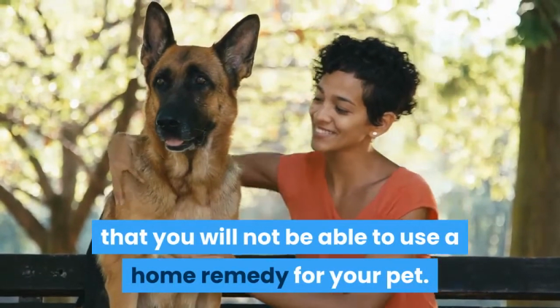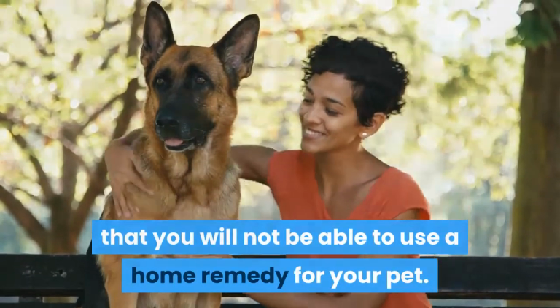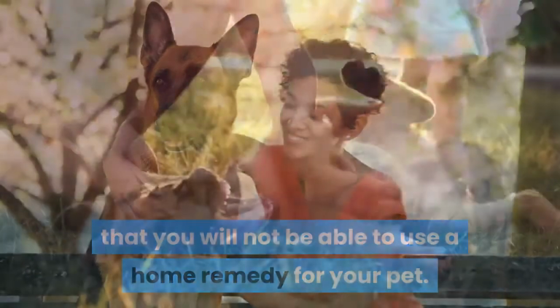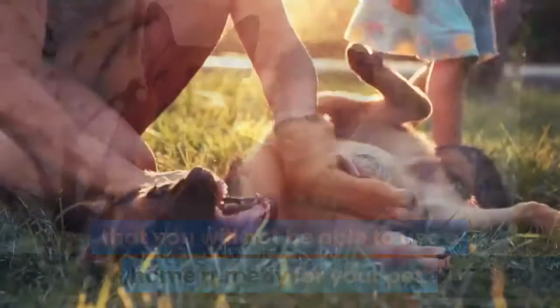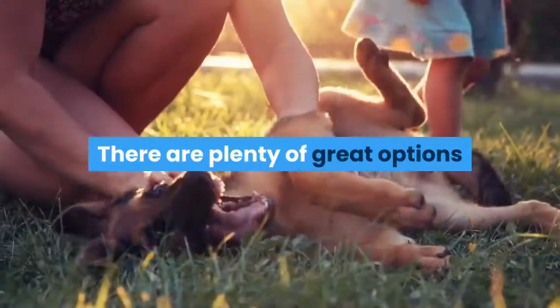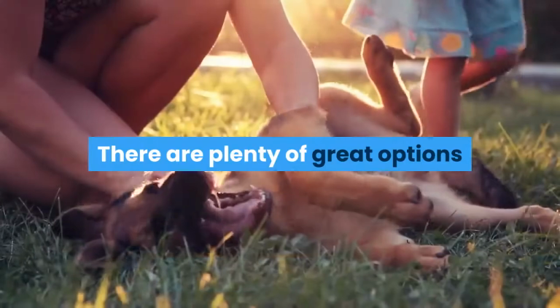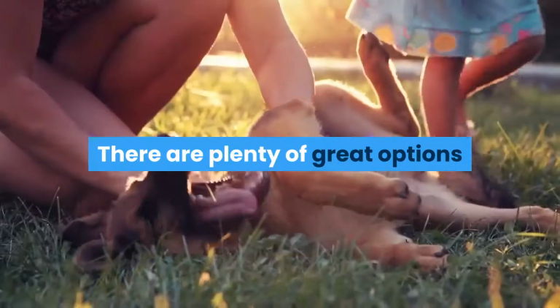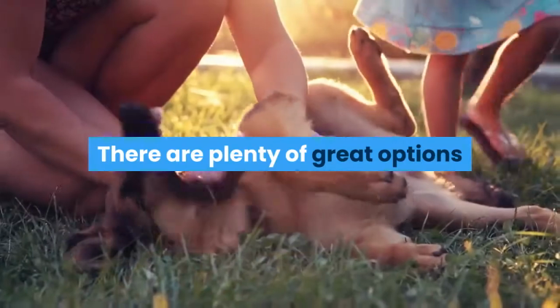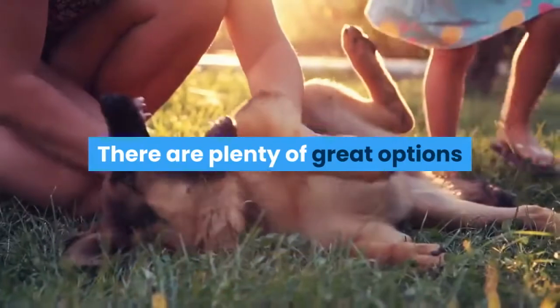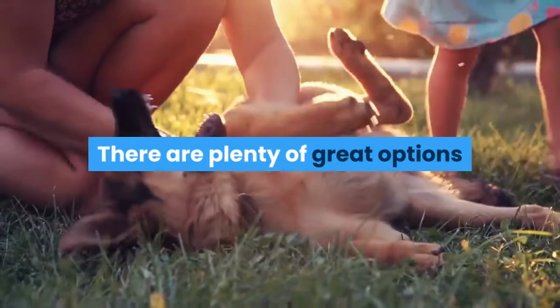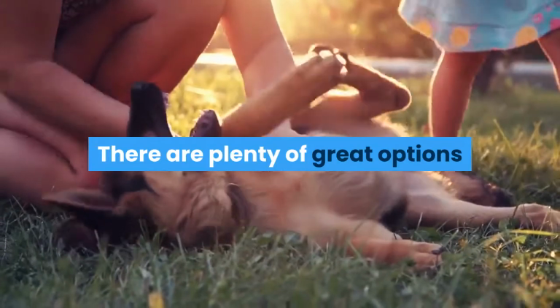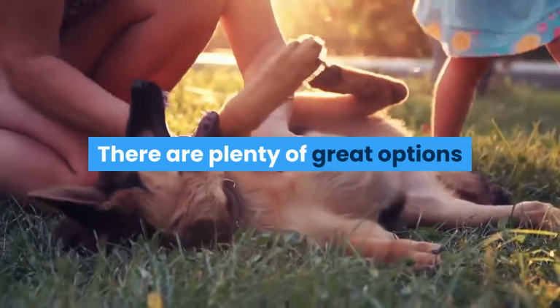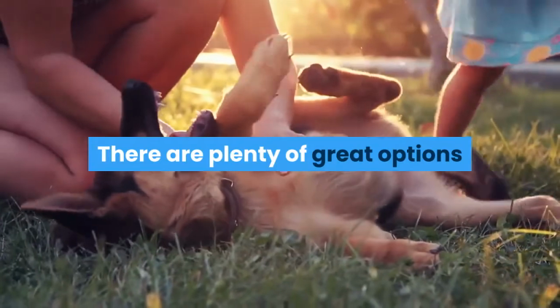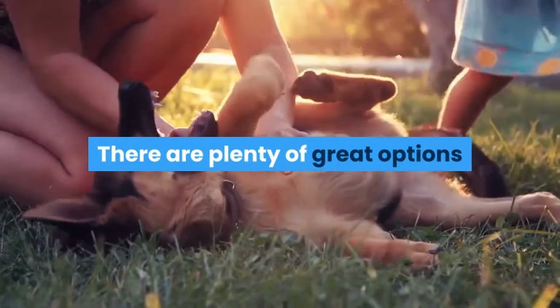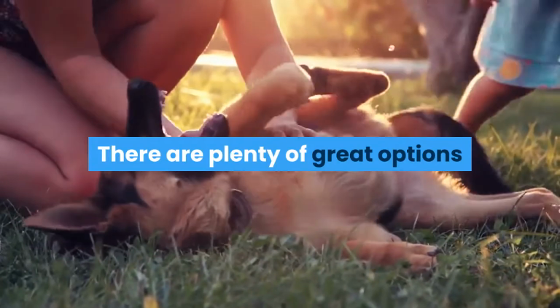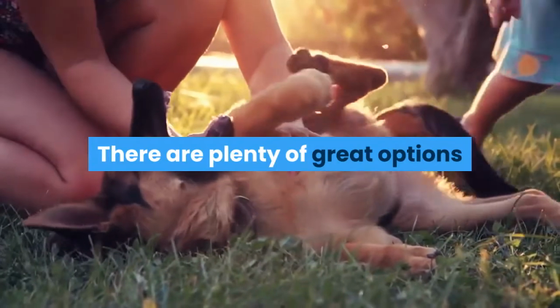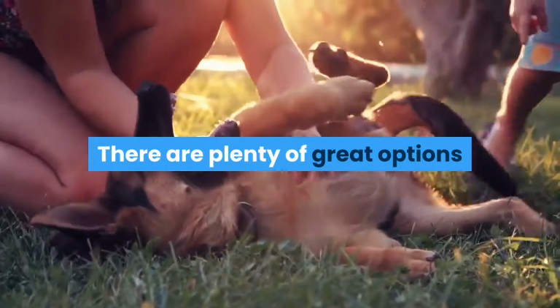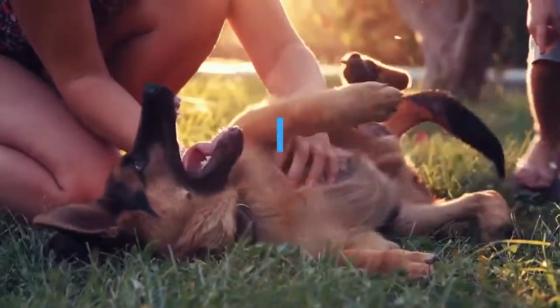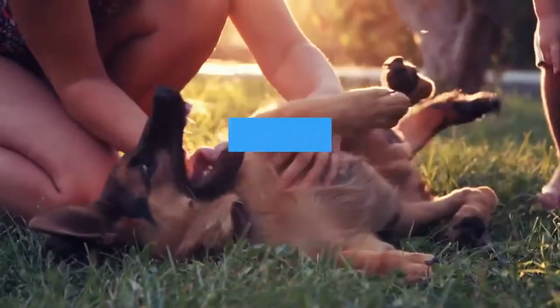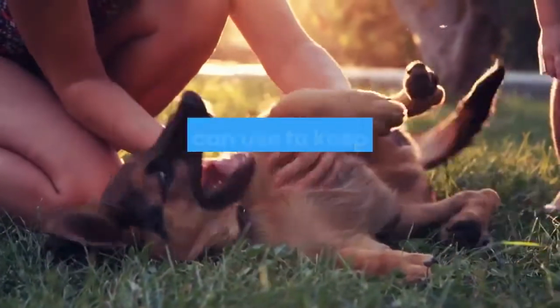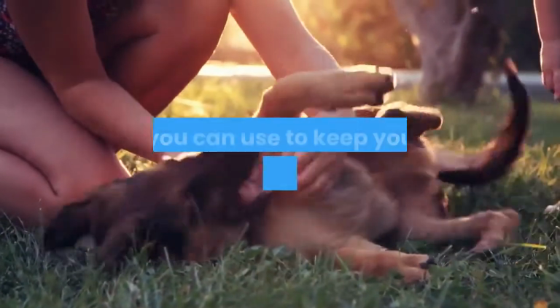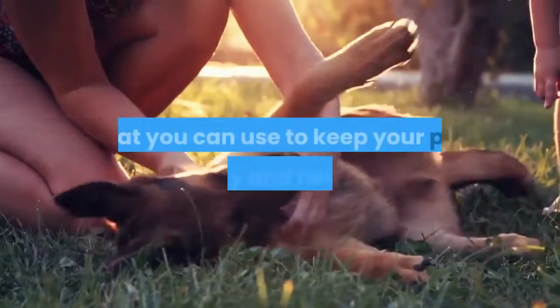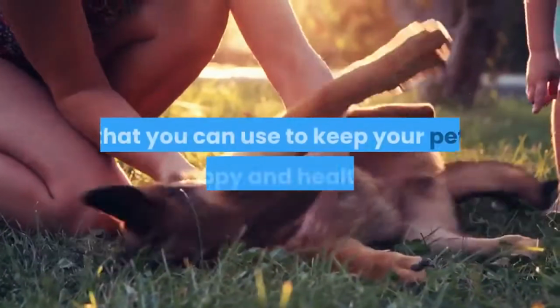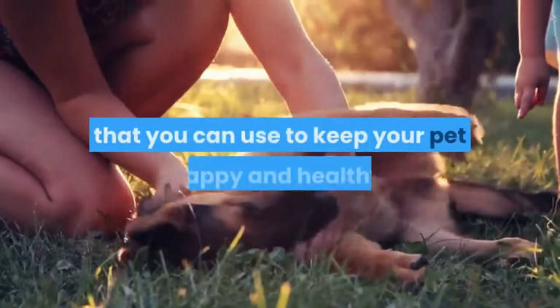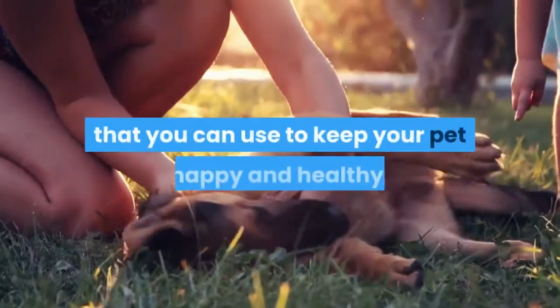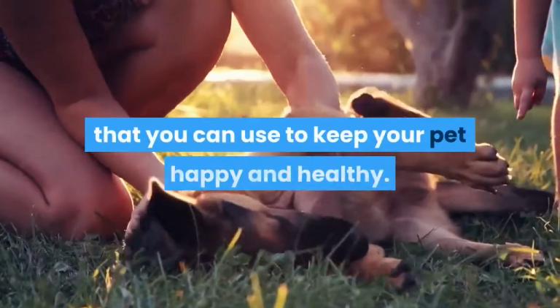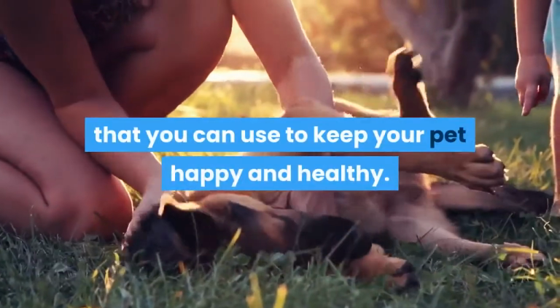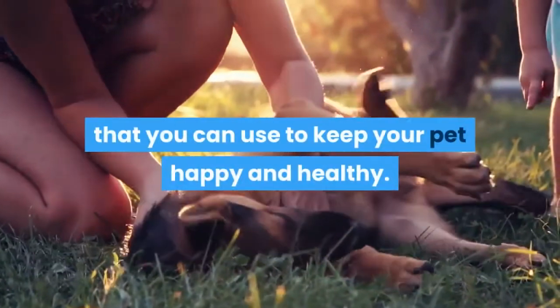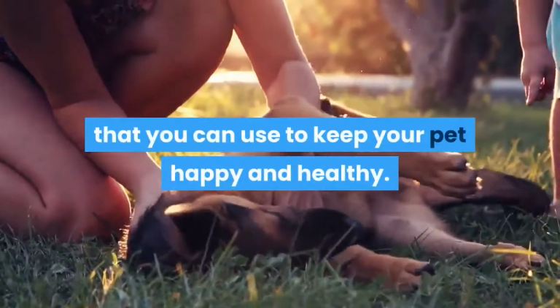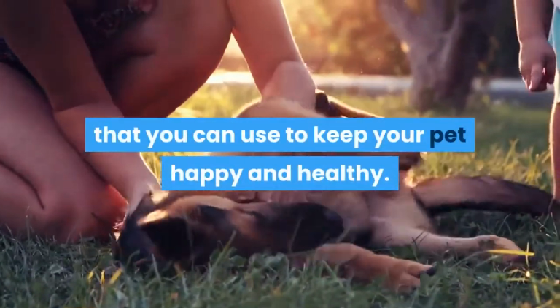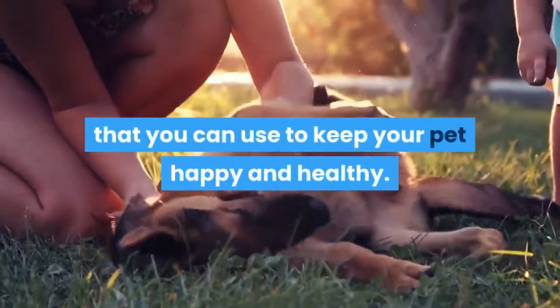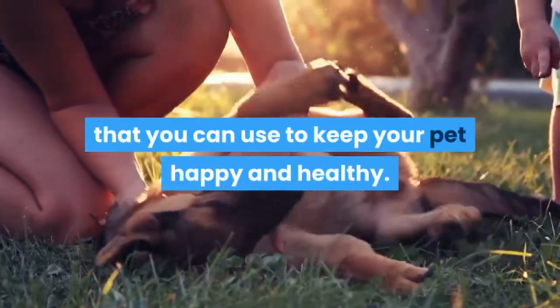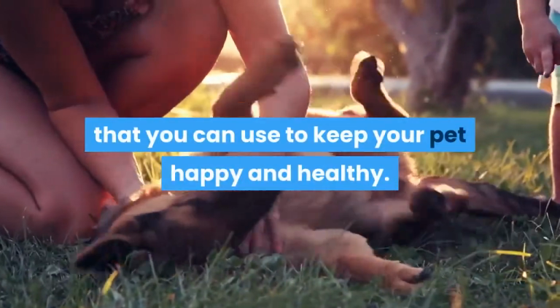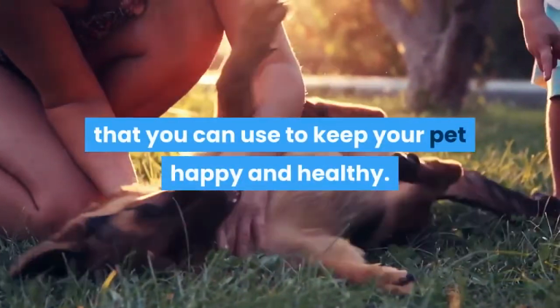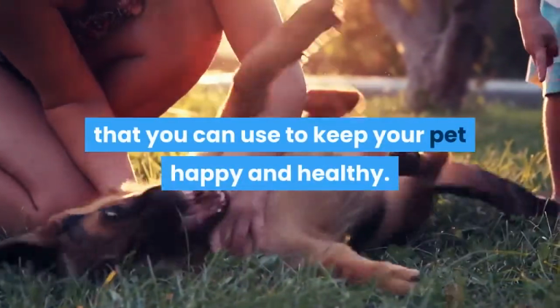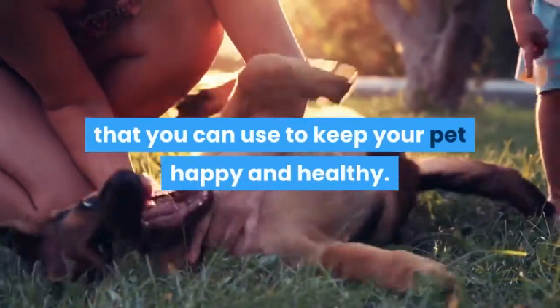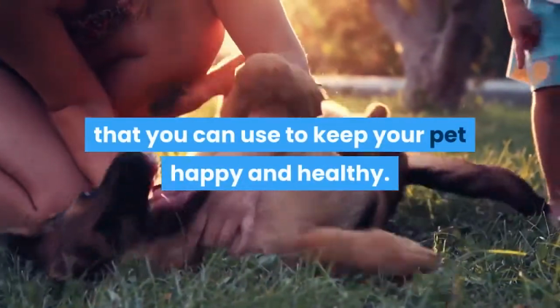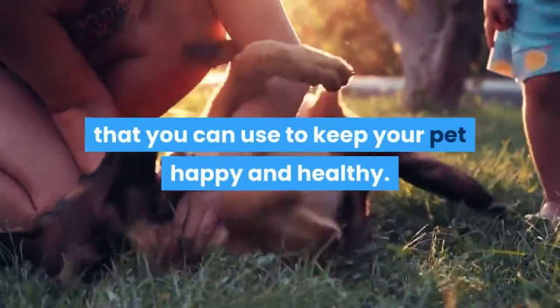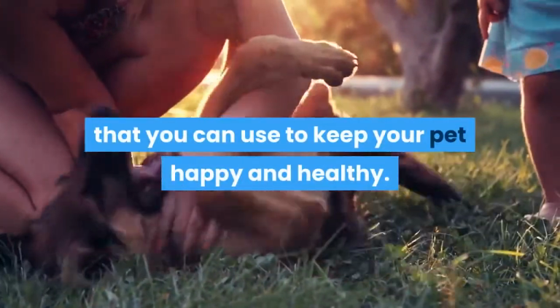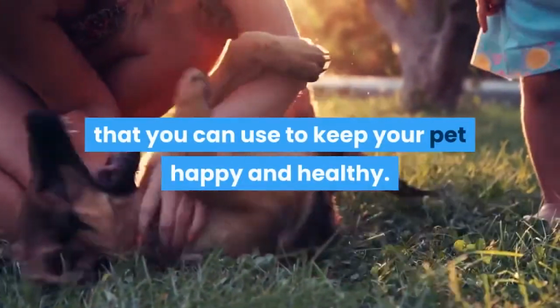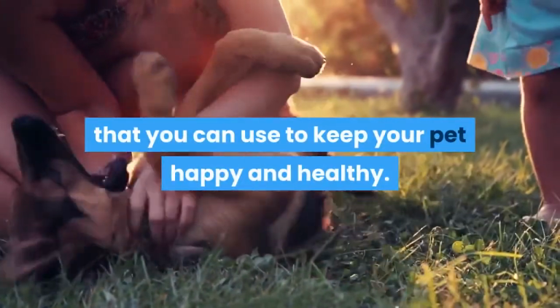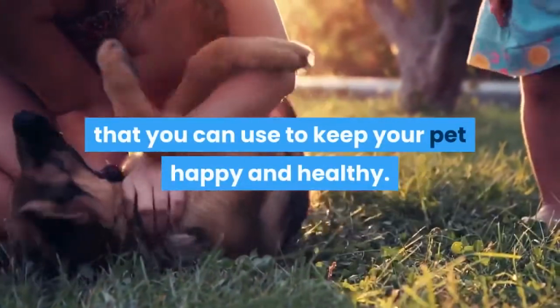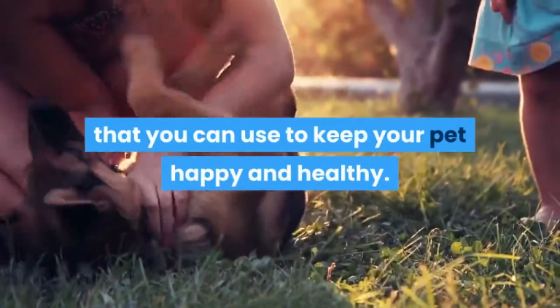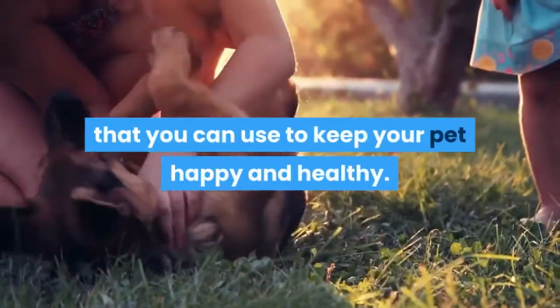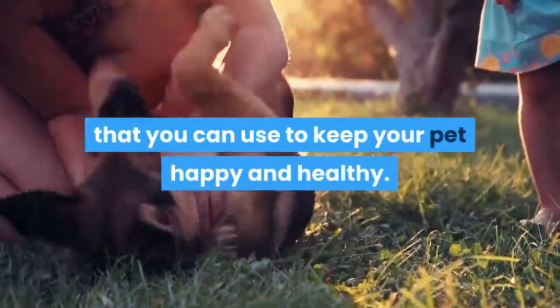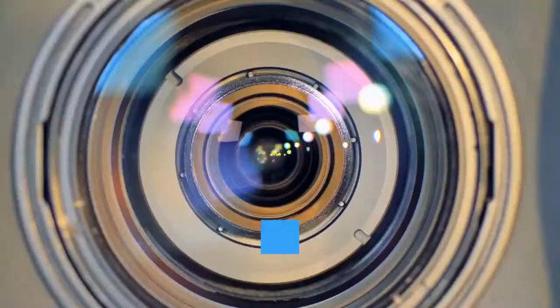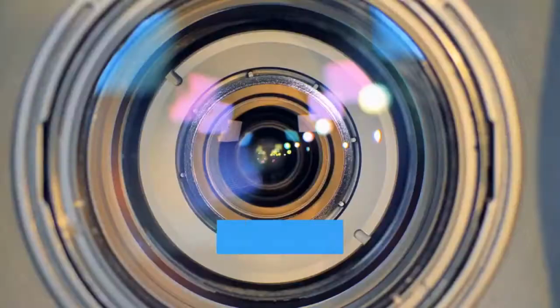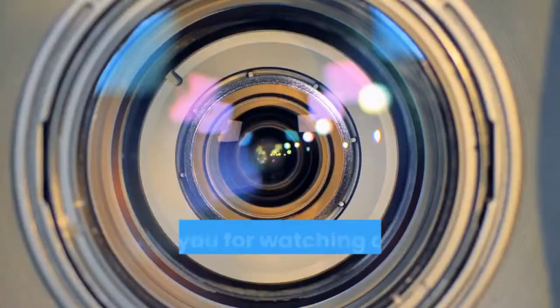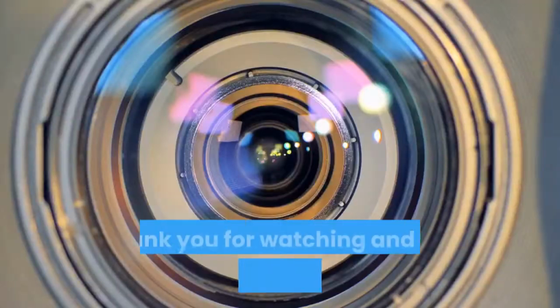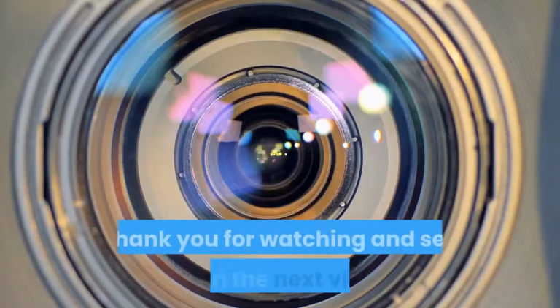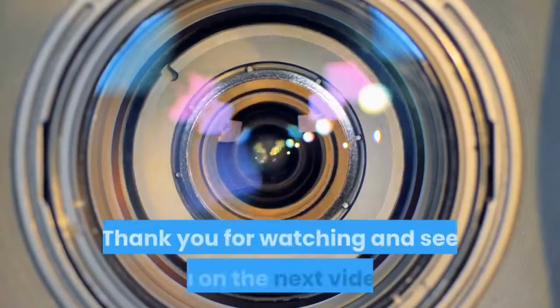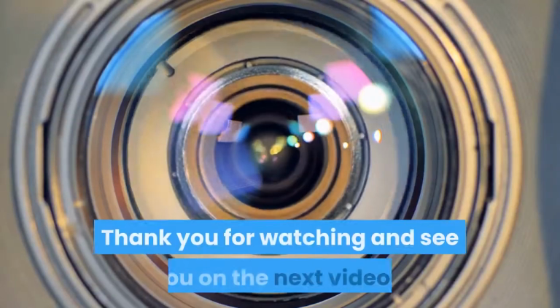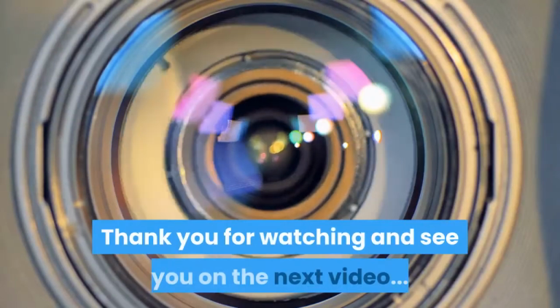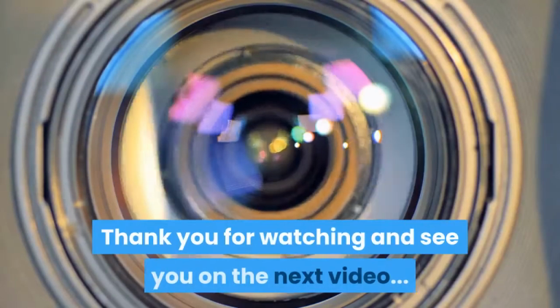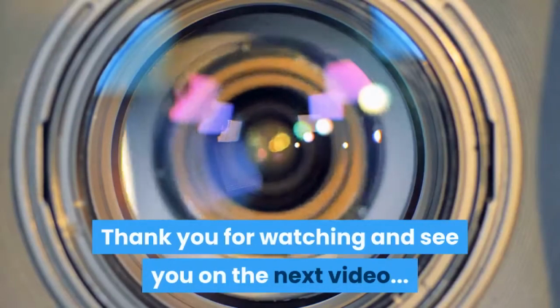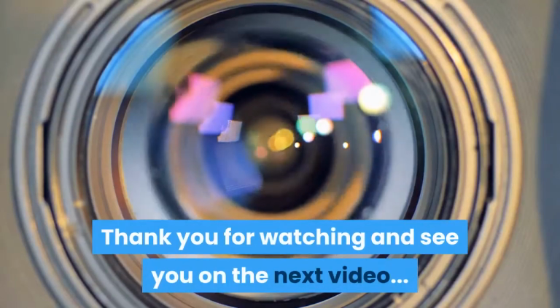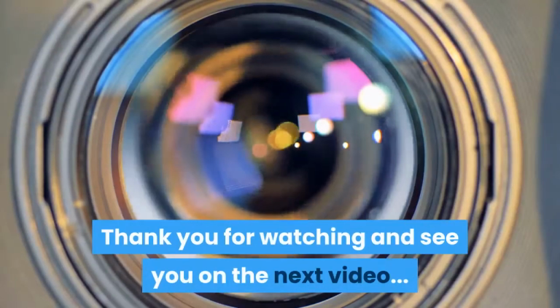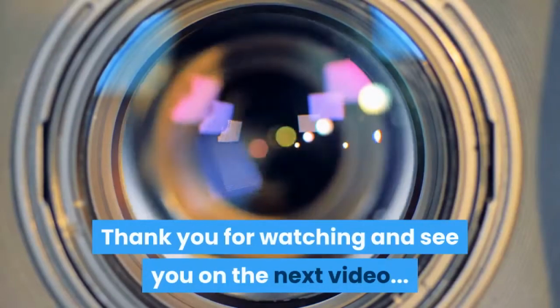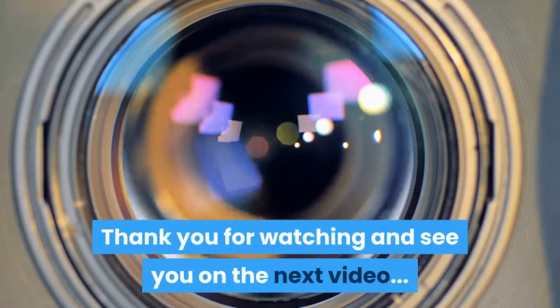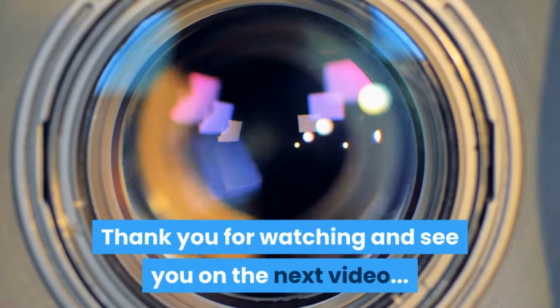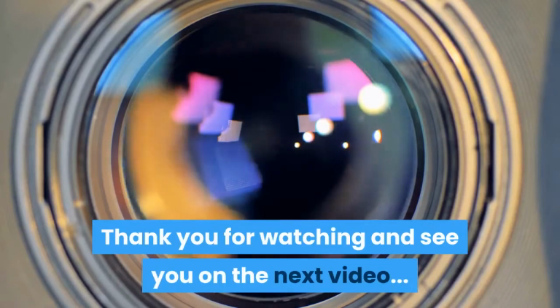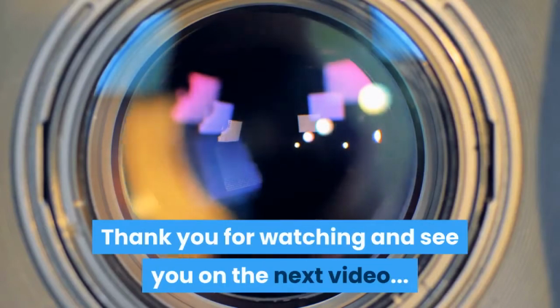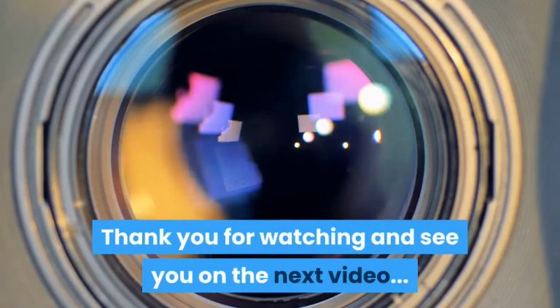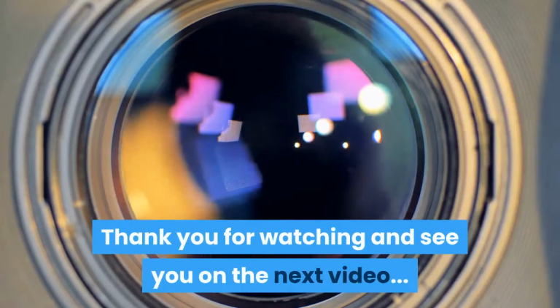There is no reason to worry that you will not be able to use a home remedy for your pet. There are plenty of great options that you can use to keep your pet happy and healthy. Thank you for watching, and see you in the next video.